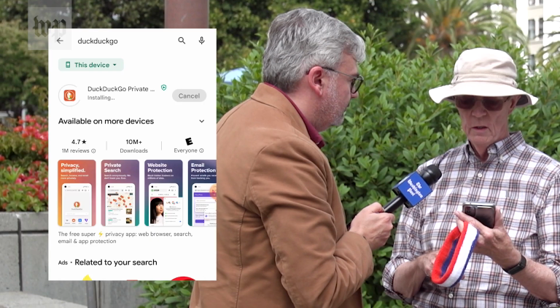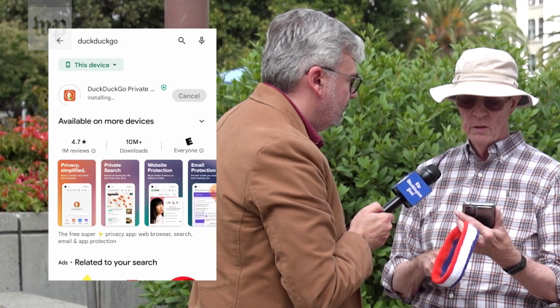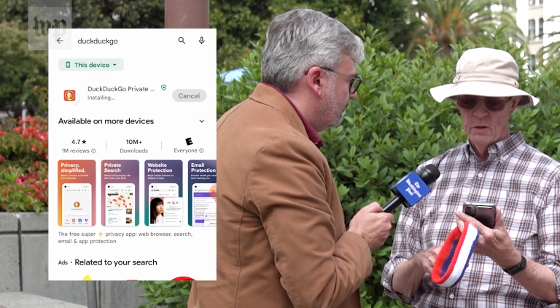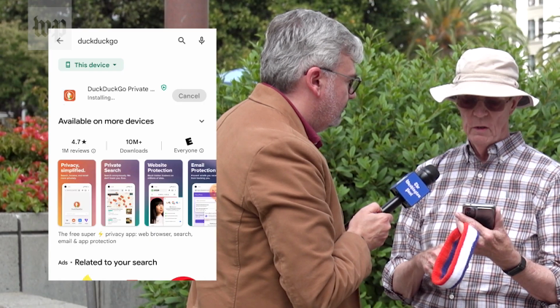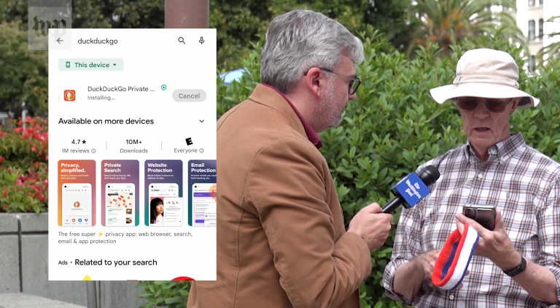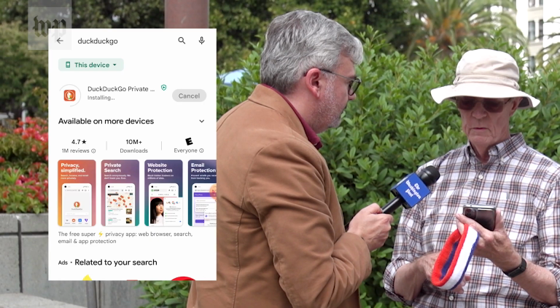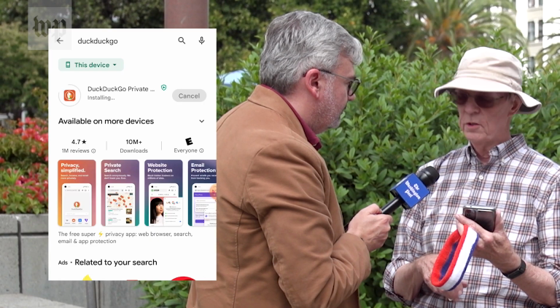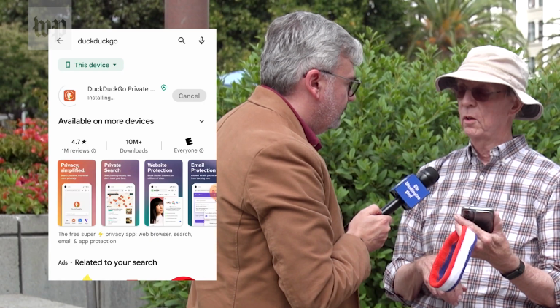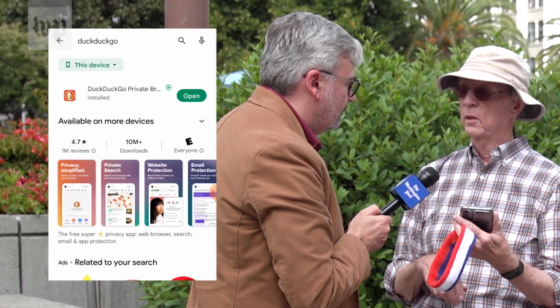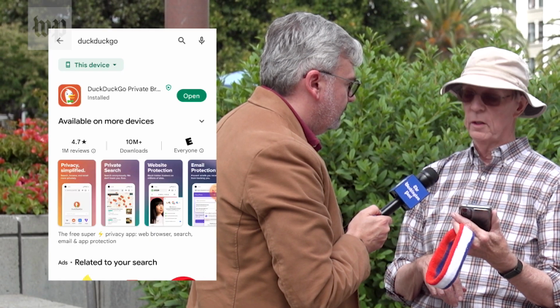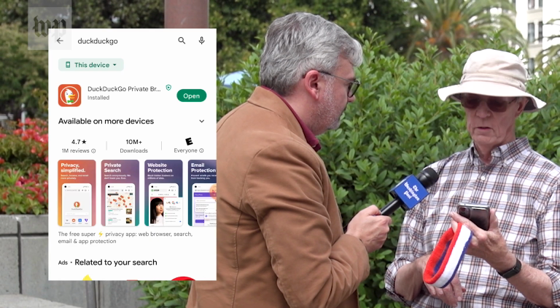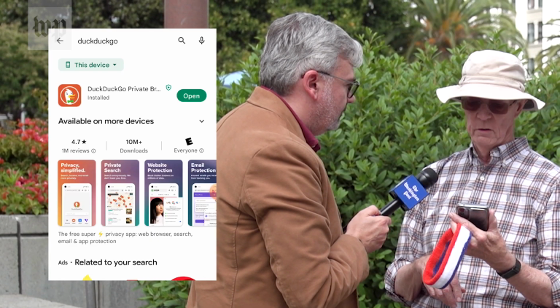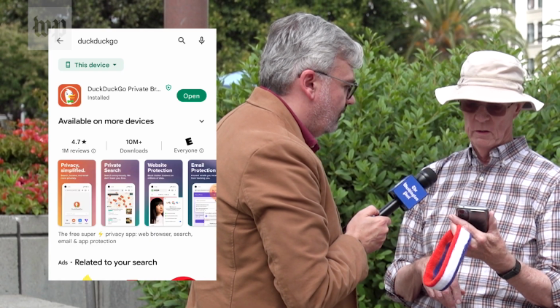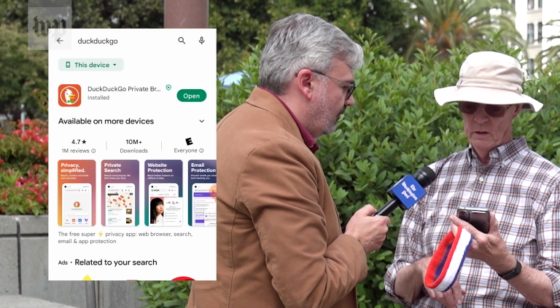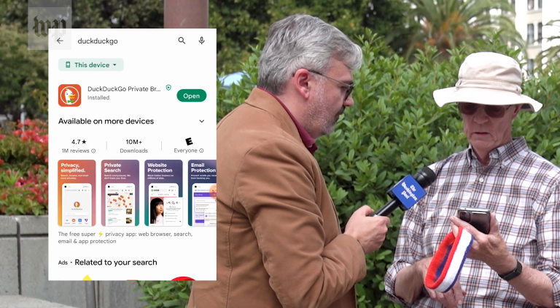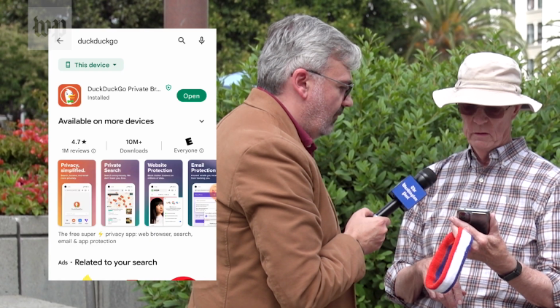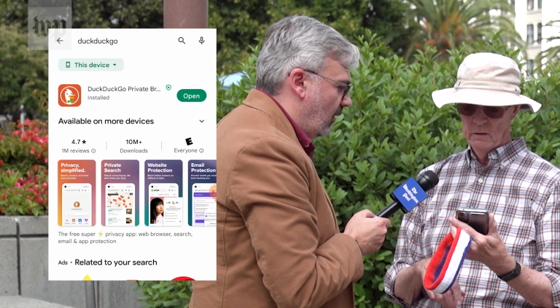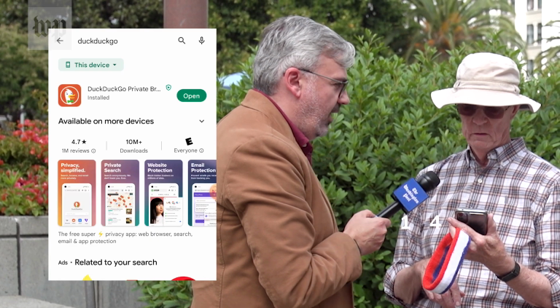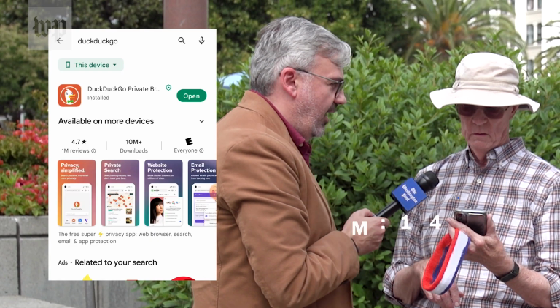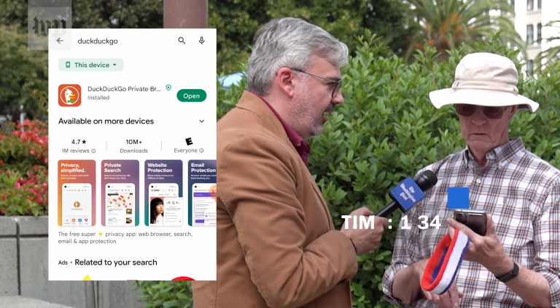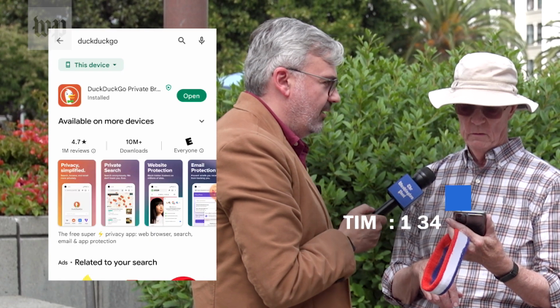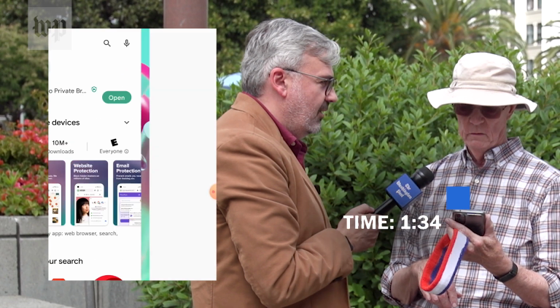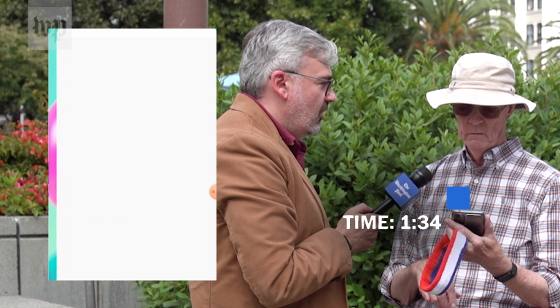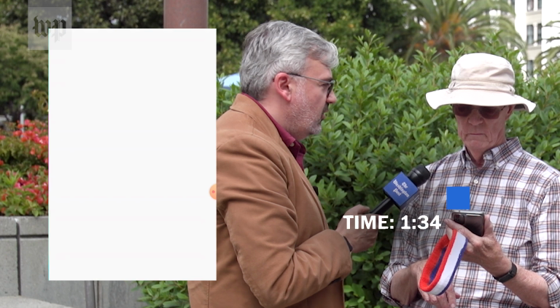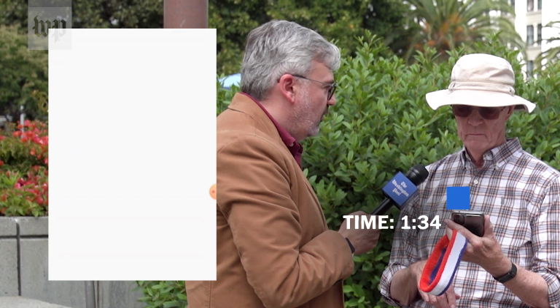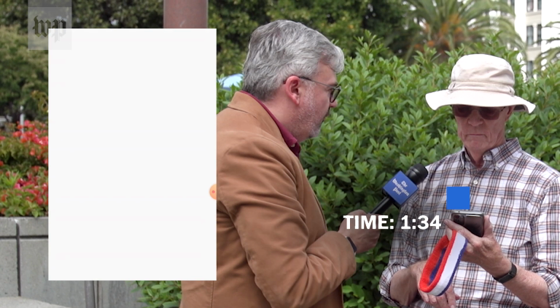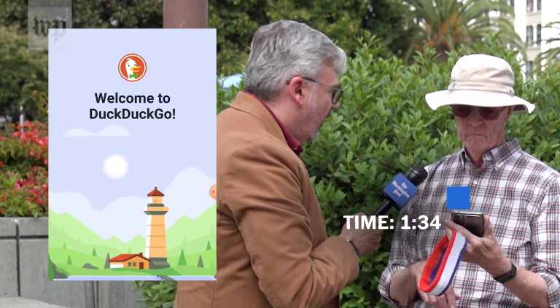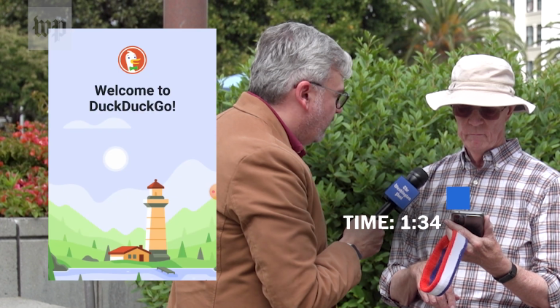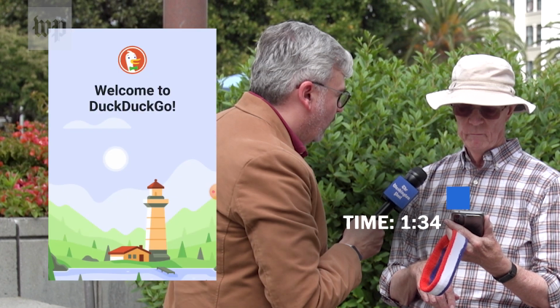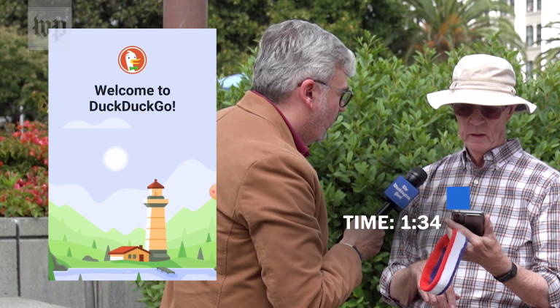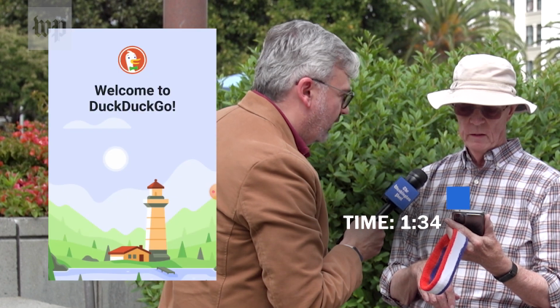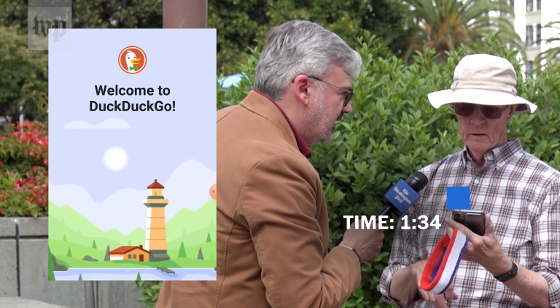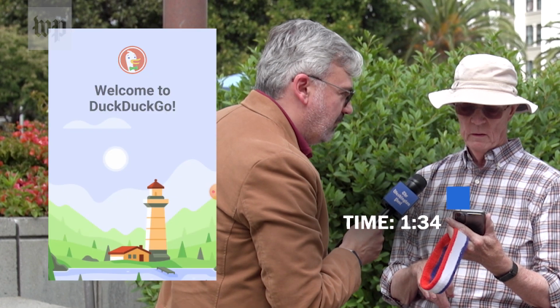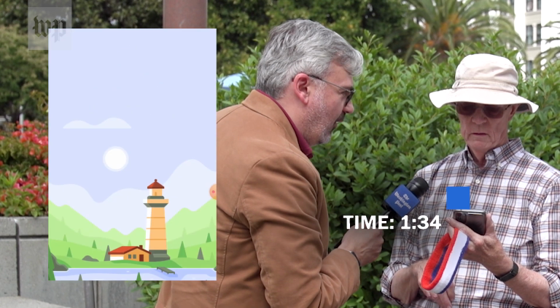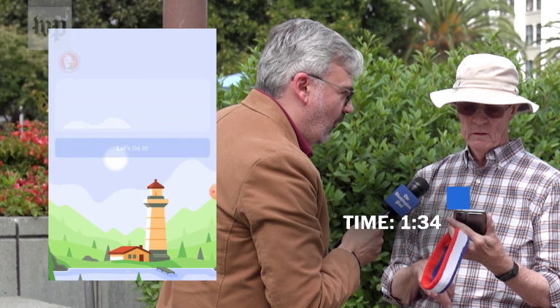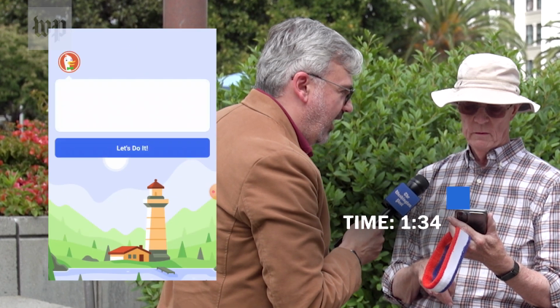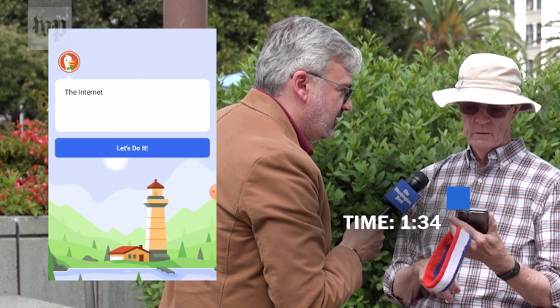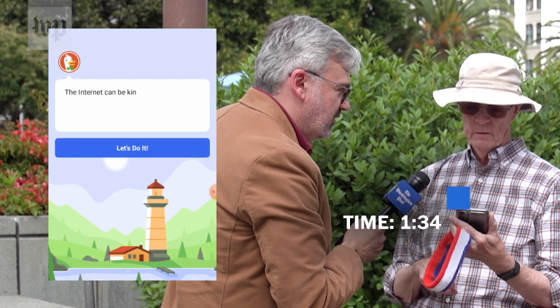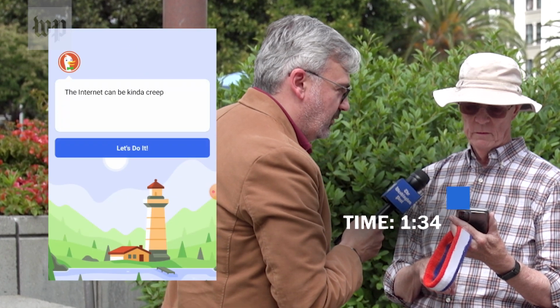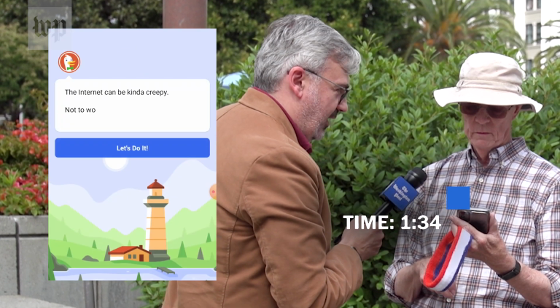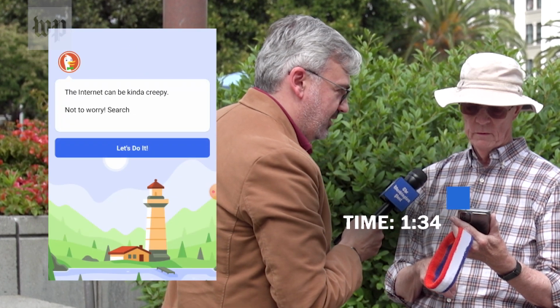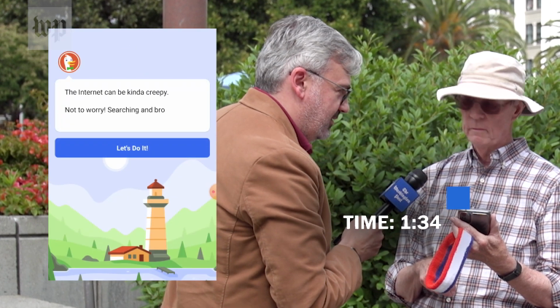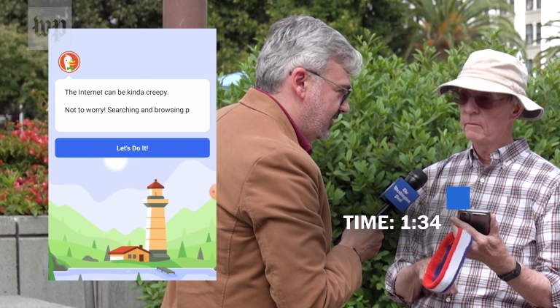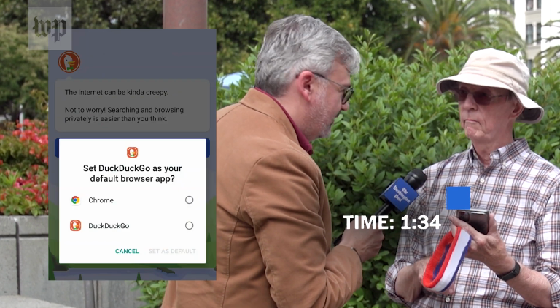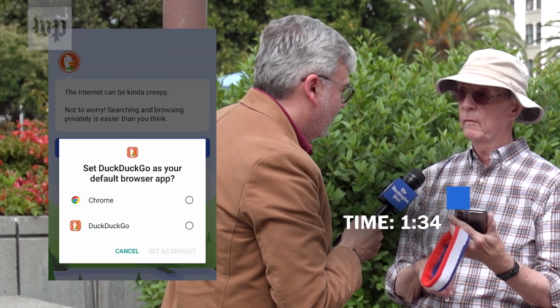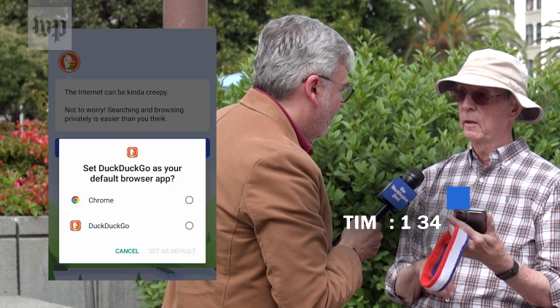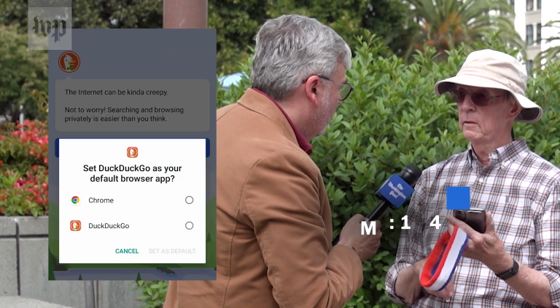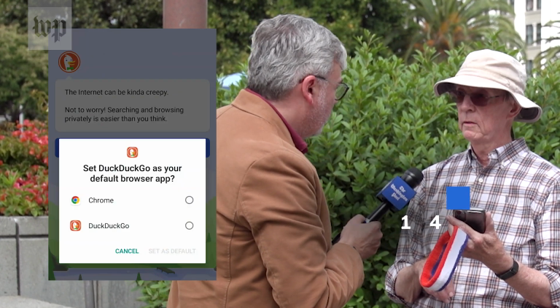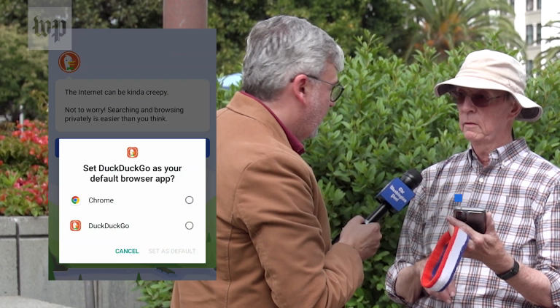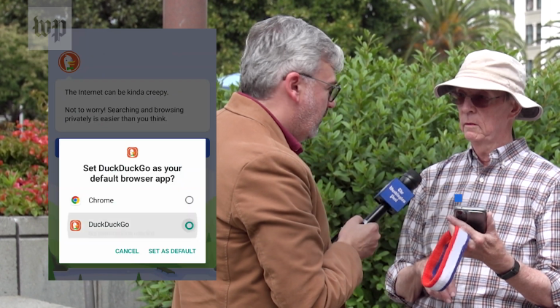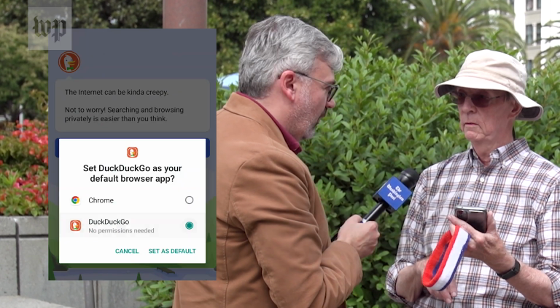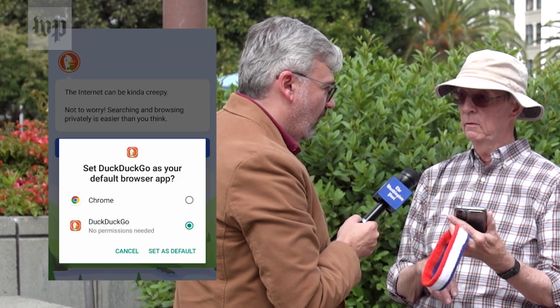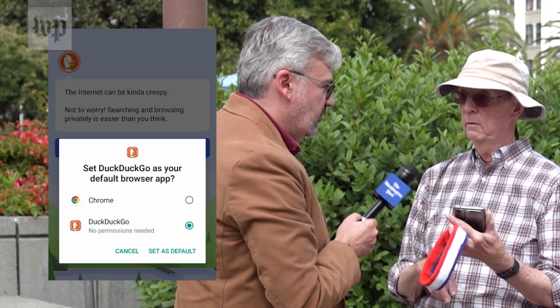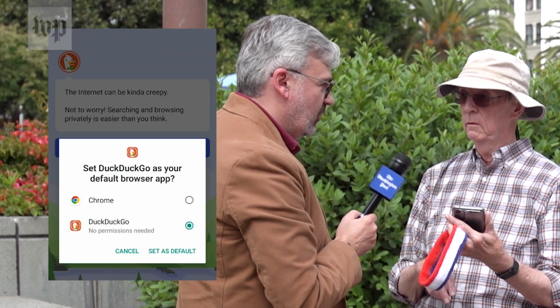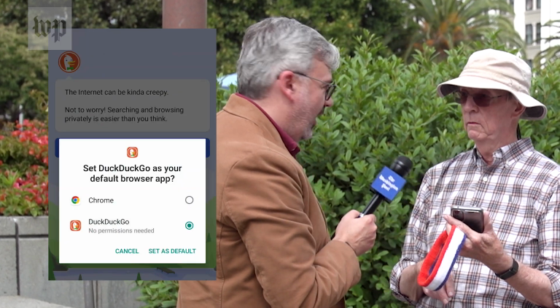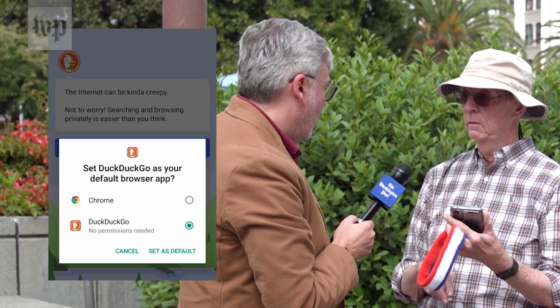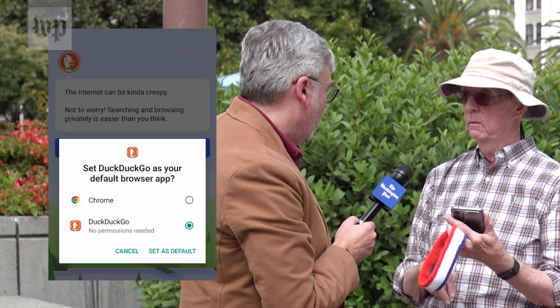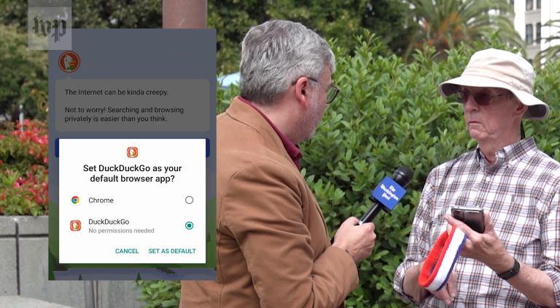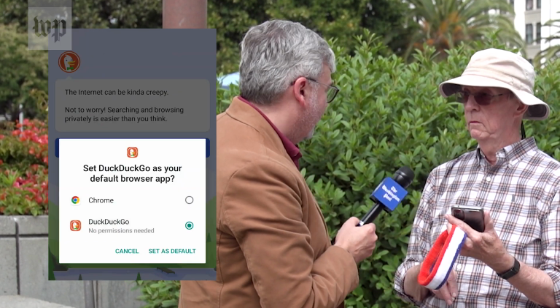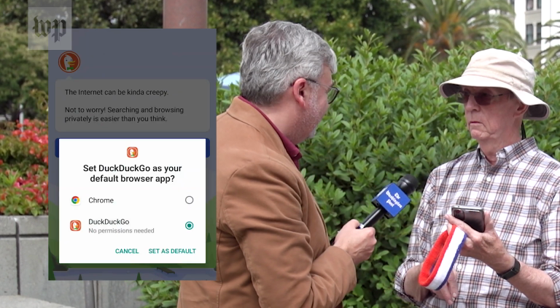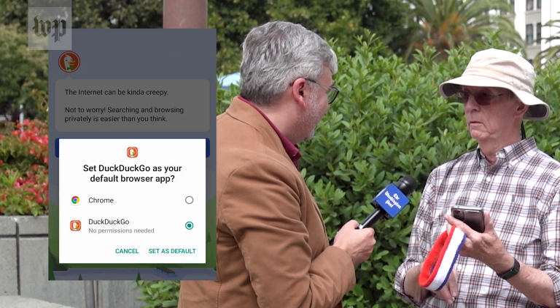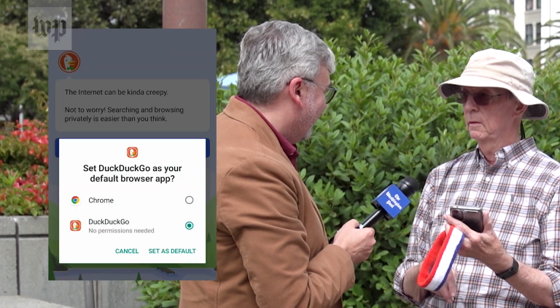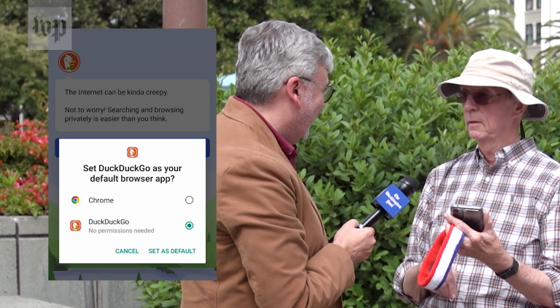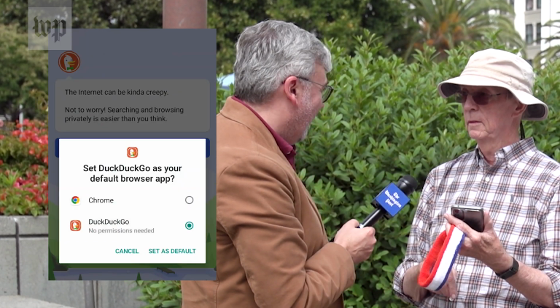So I'm installing it currently. You found a really smart way to do this. Most people do not know DuckDuckGo.